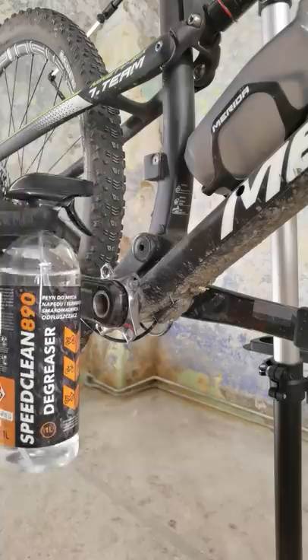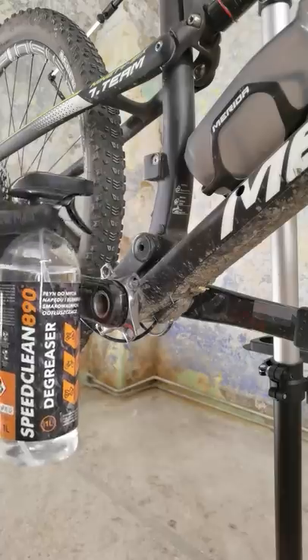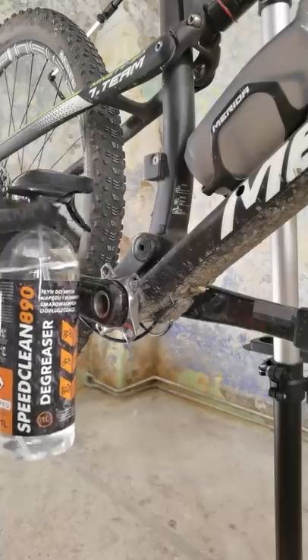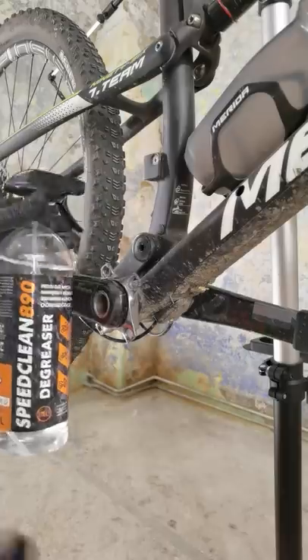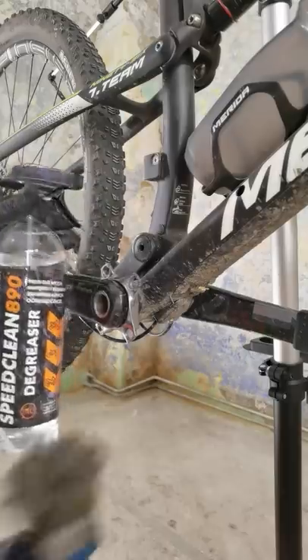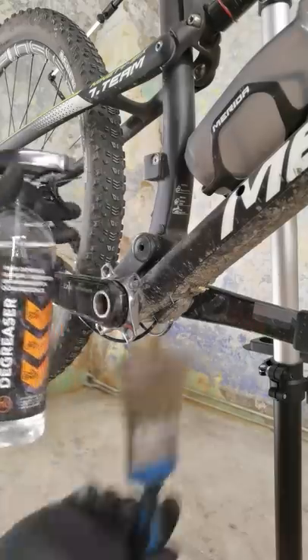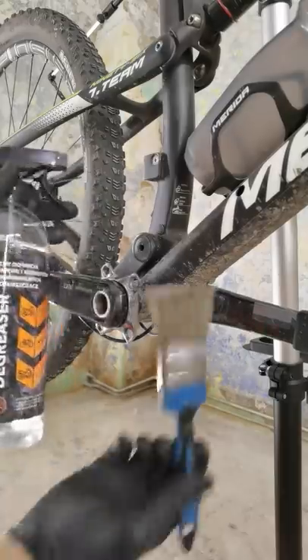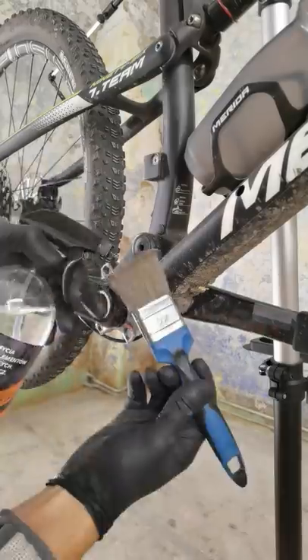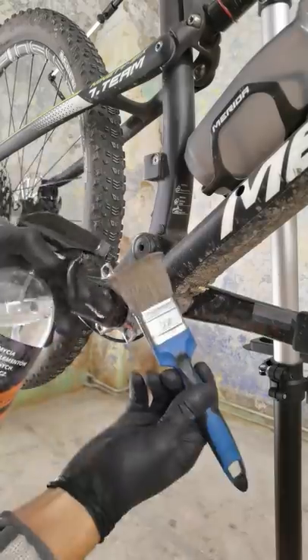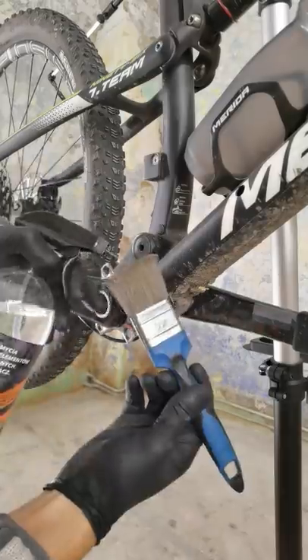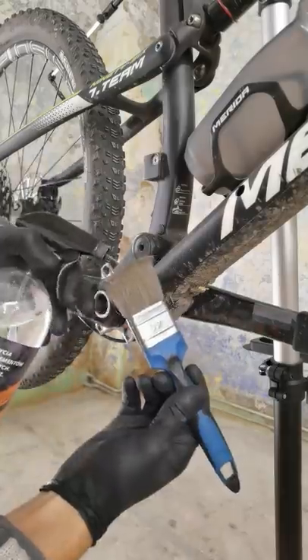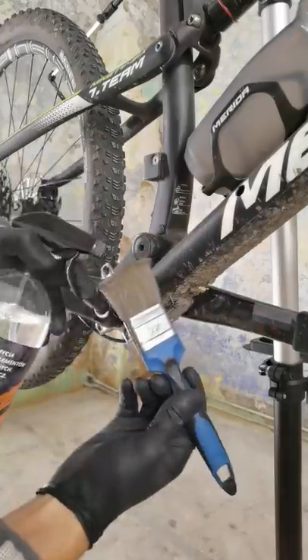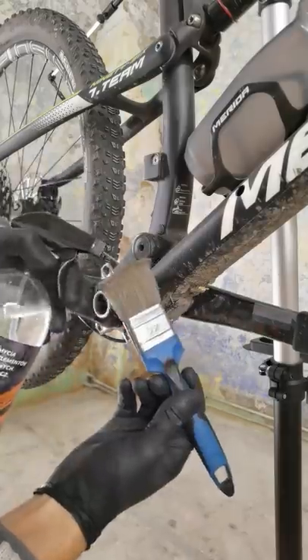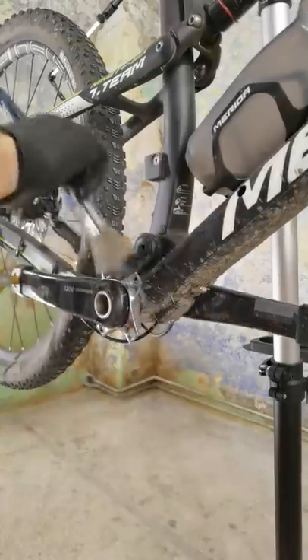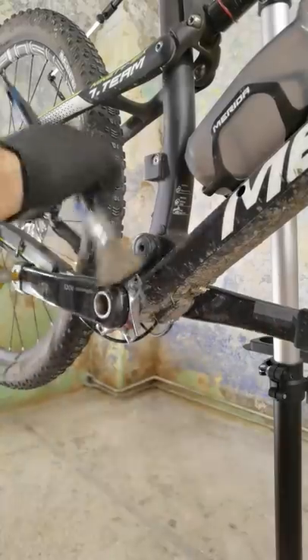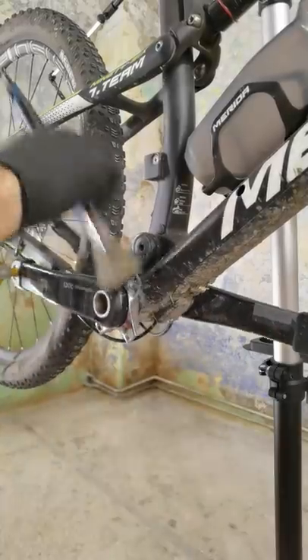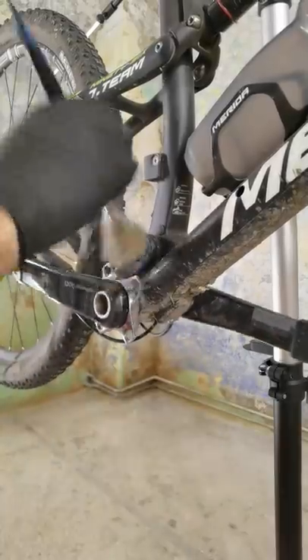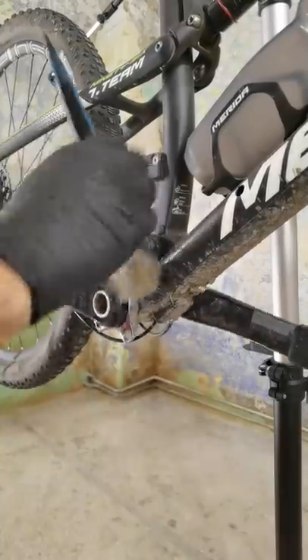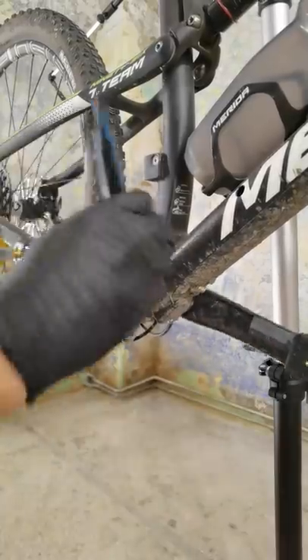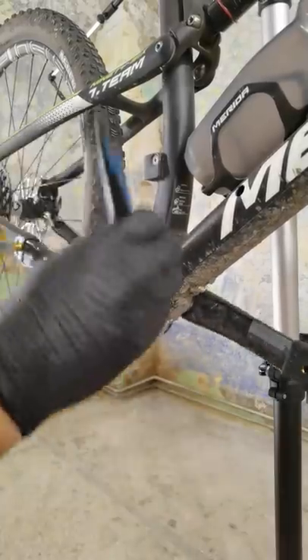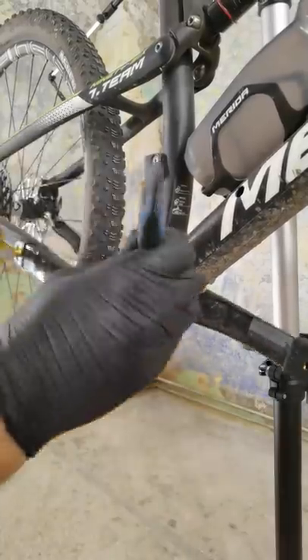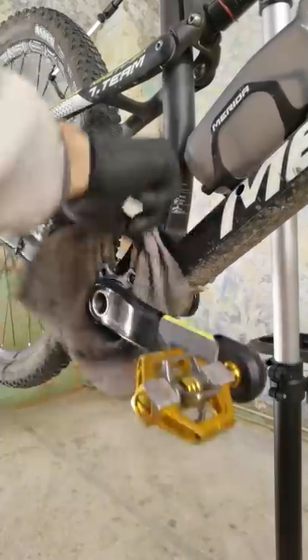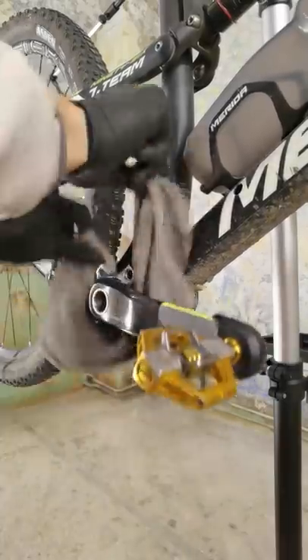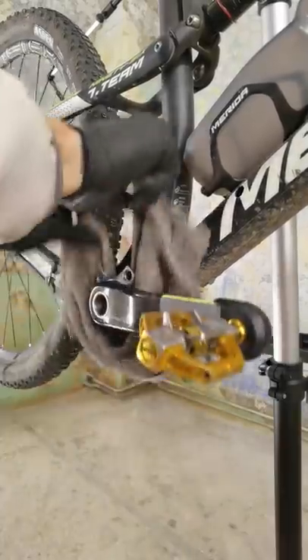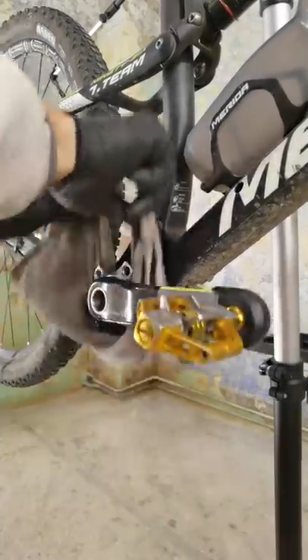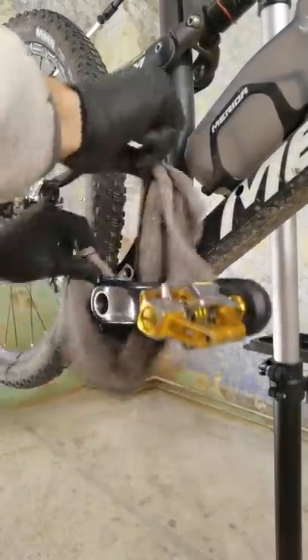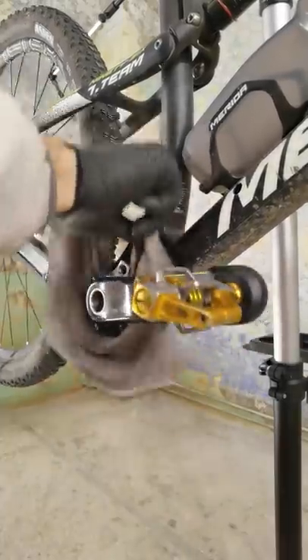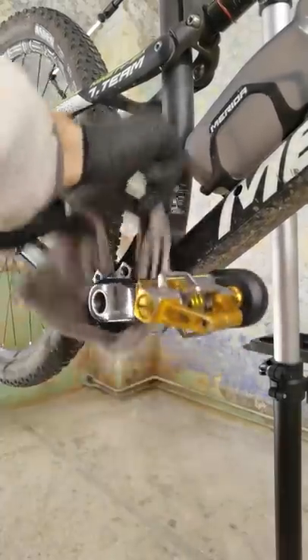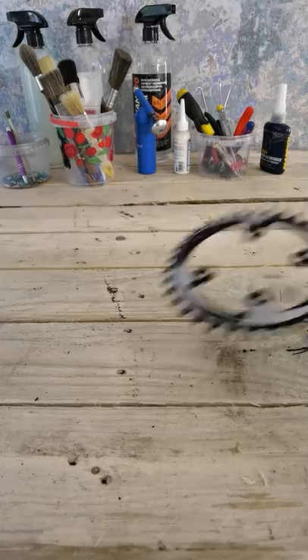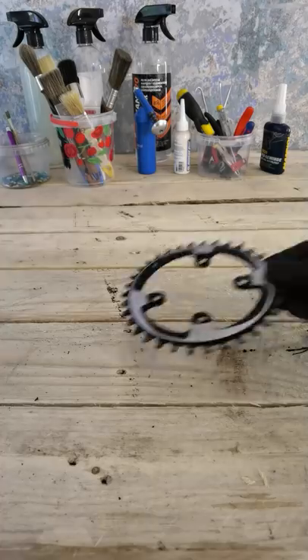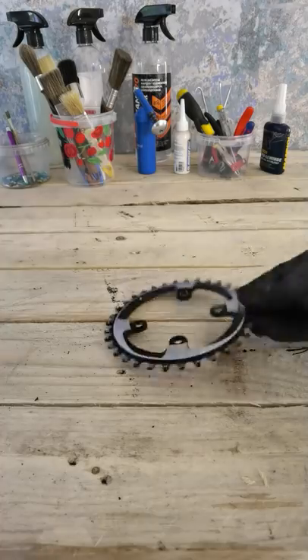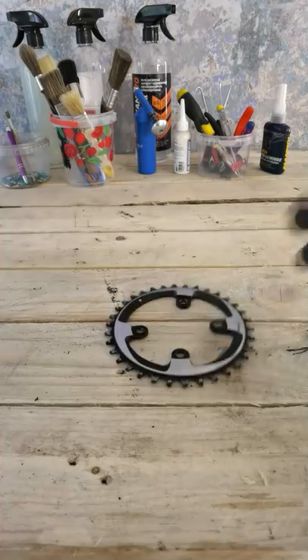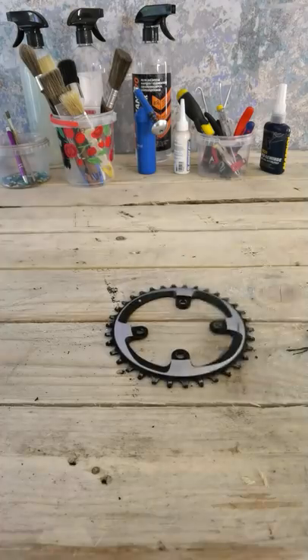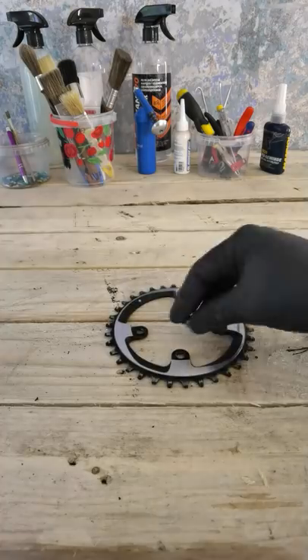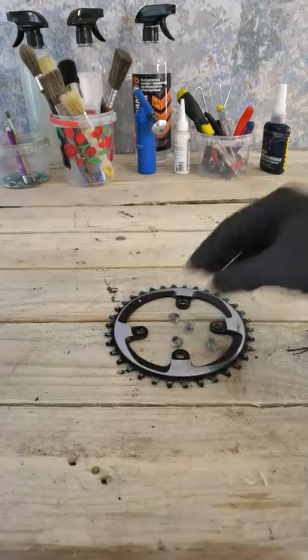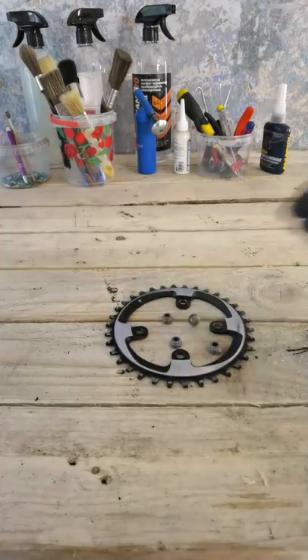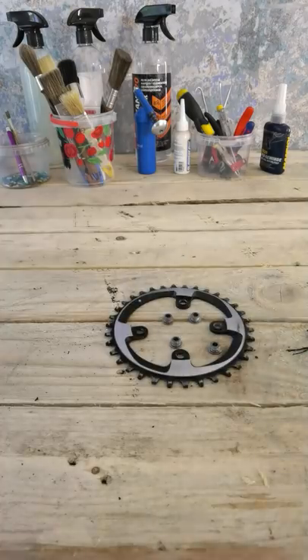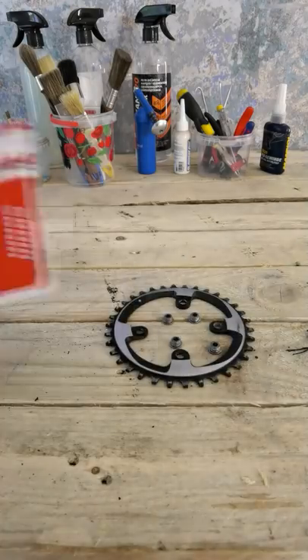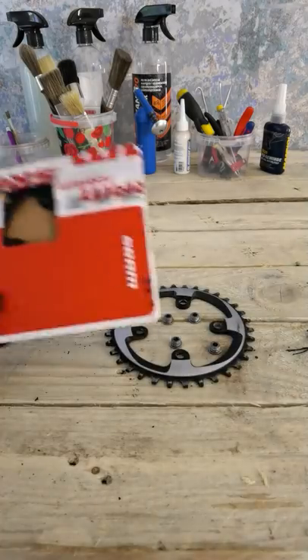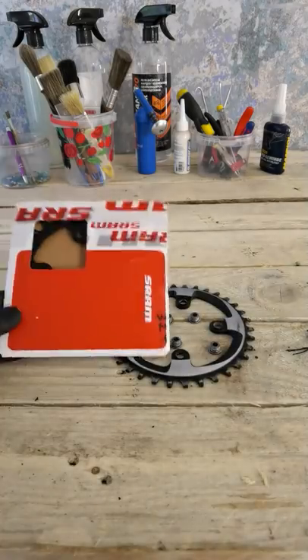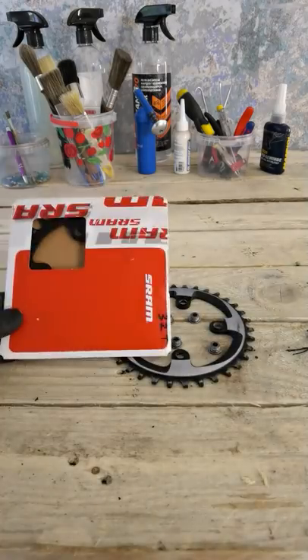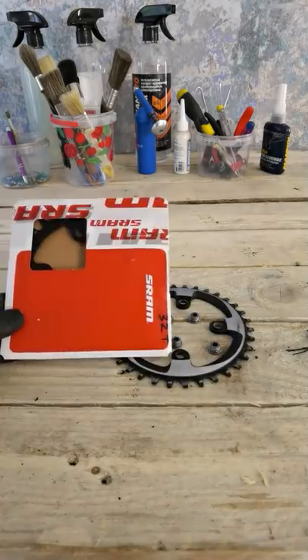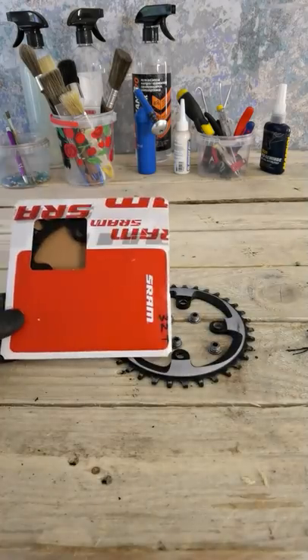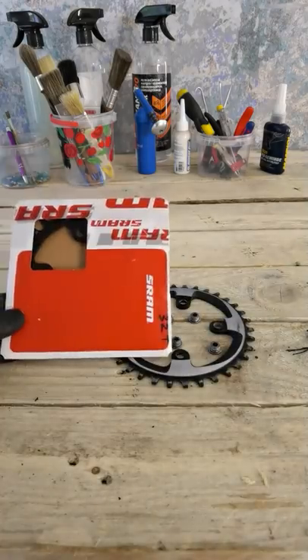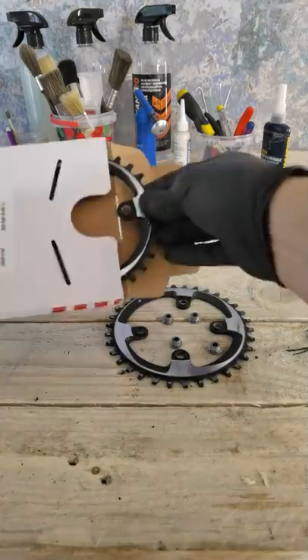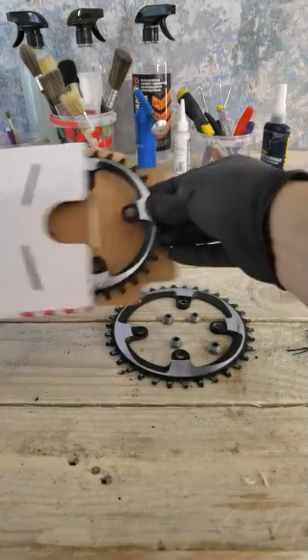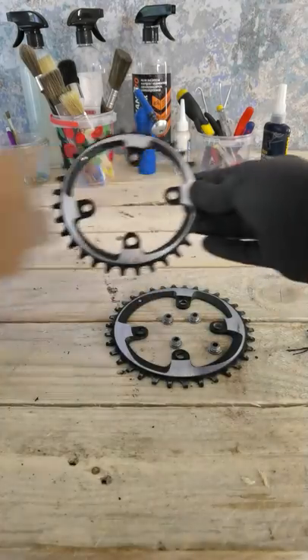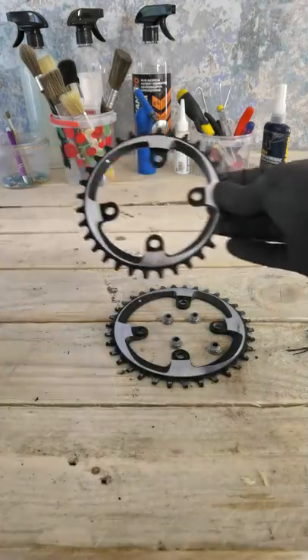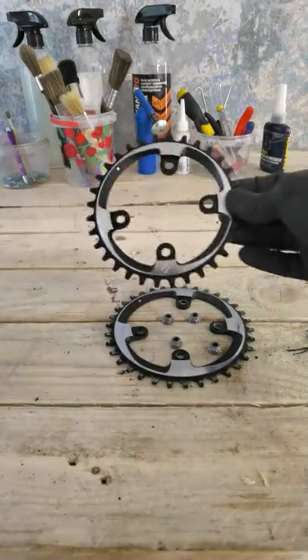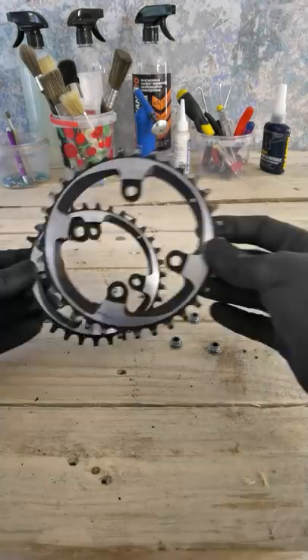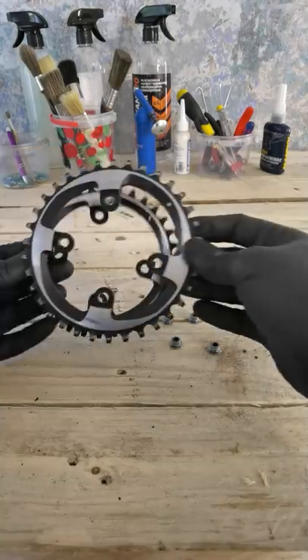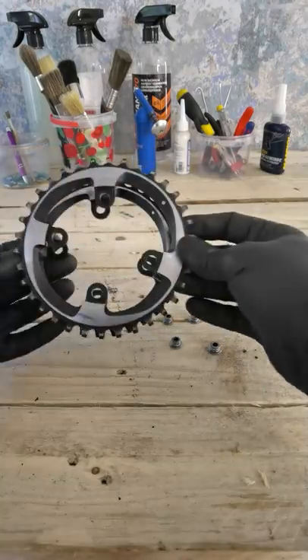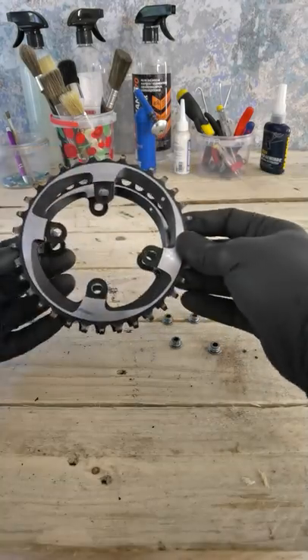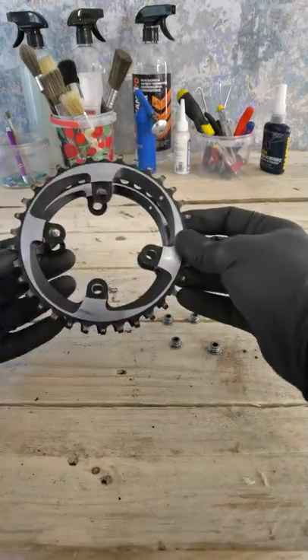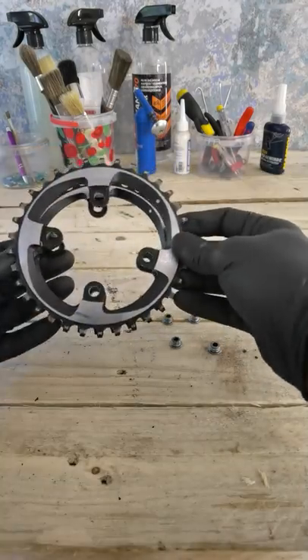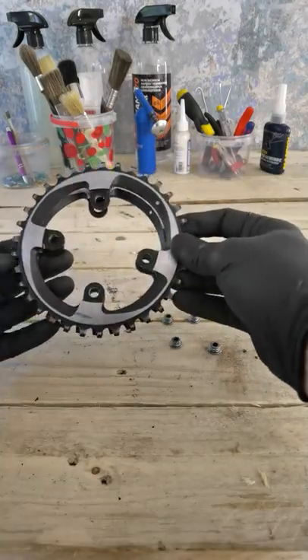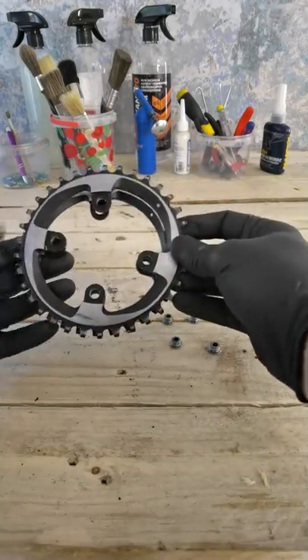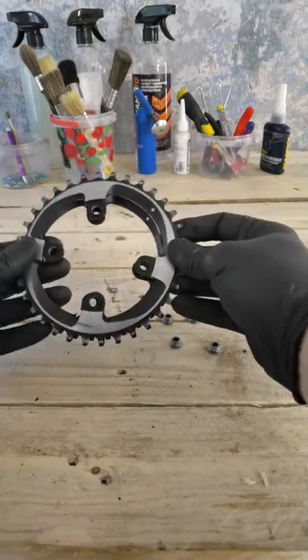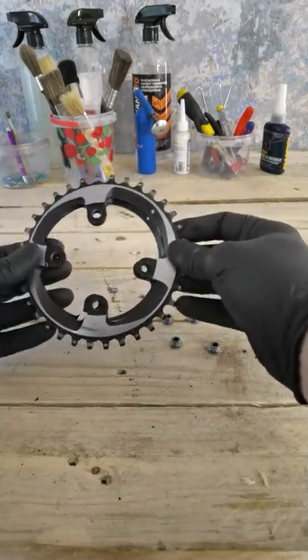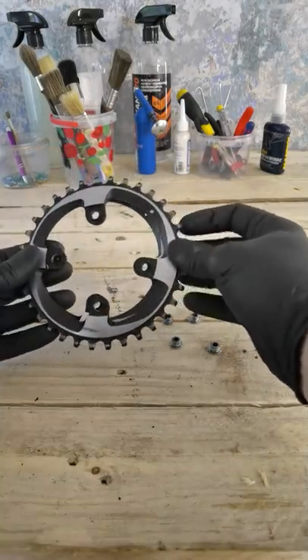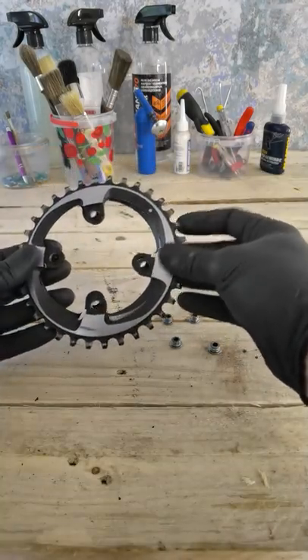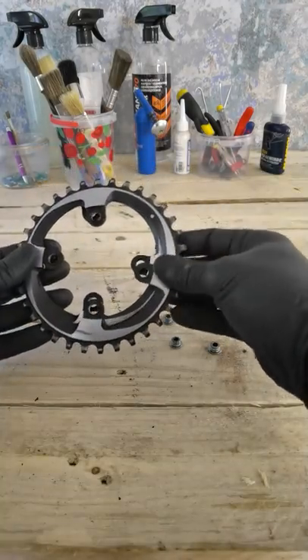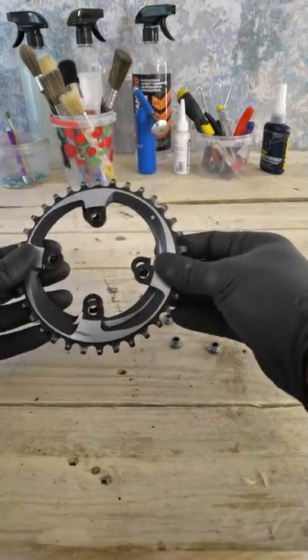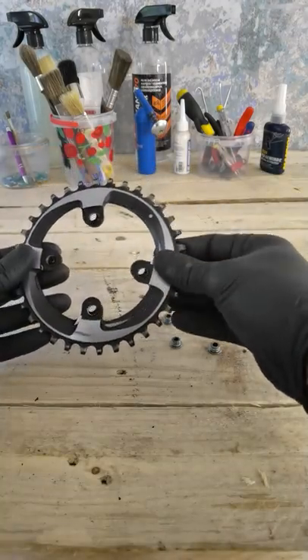Clean the spider and the bottom bracket area. Your chainring can be replaced only with one which has the same BCD — bolt circle diameter.